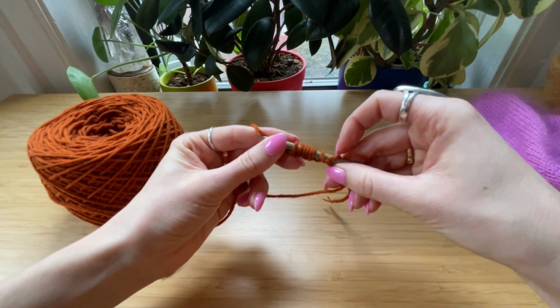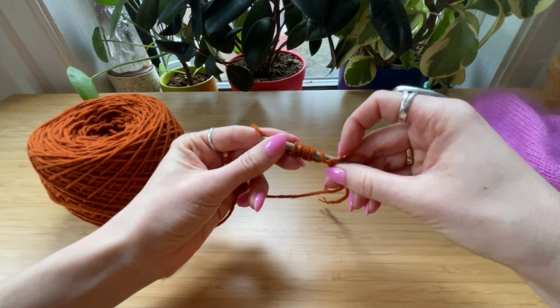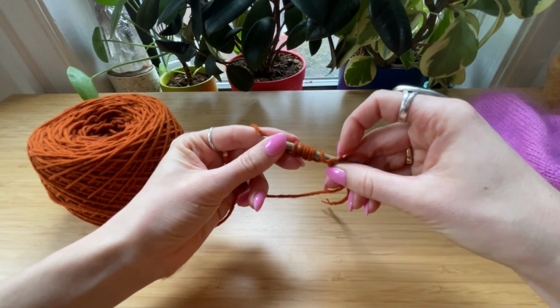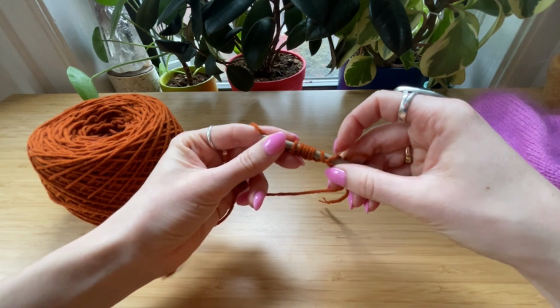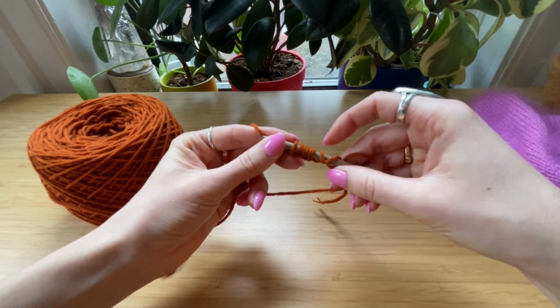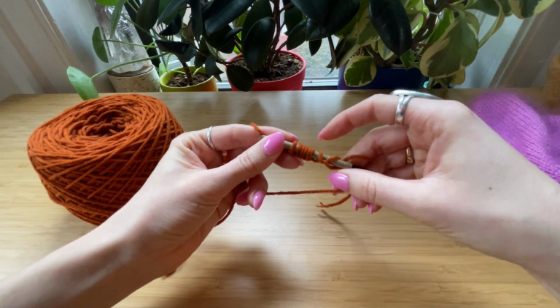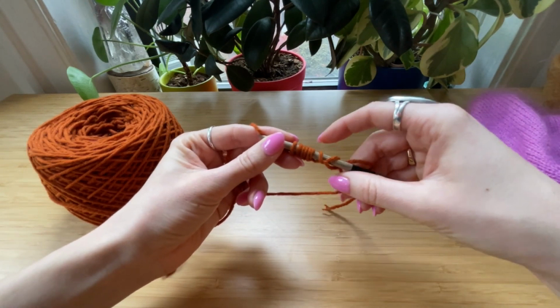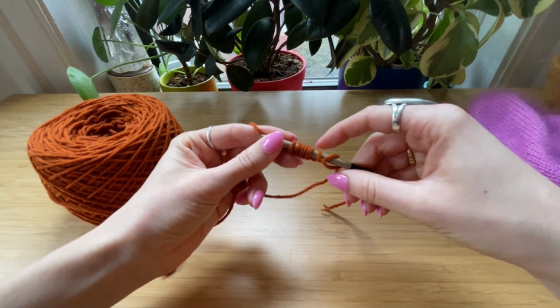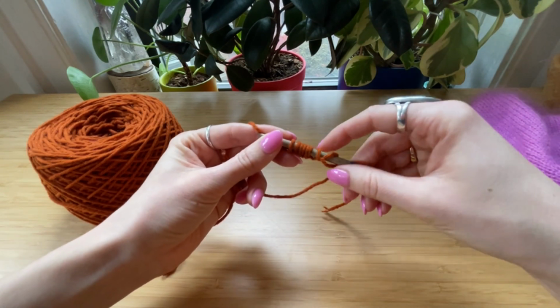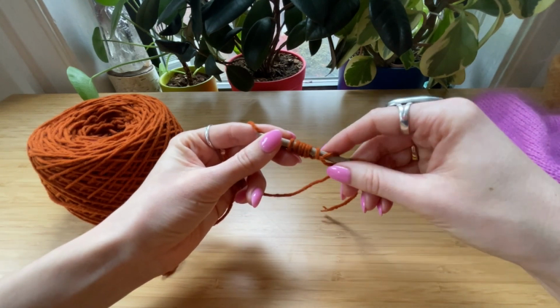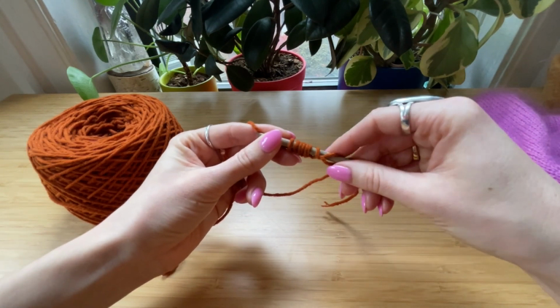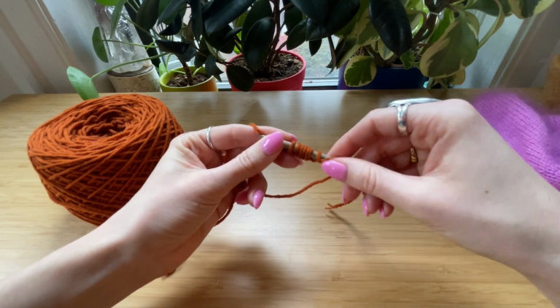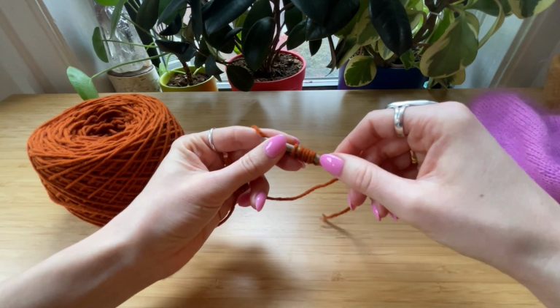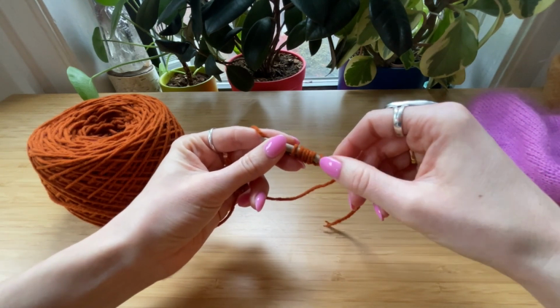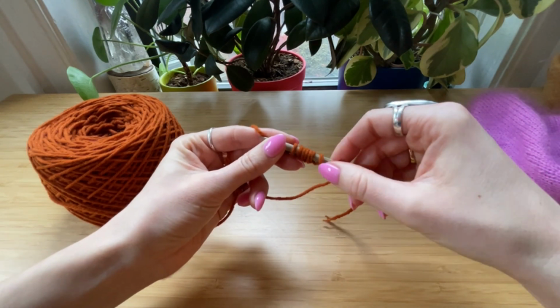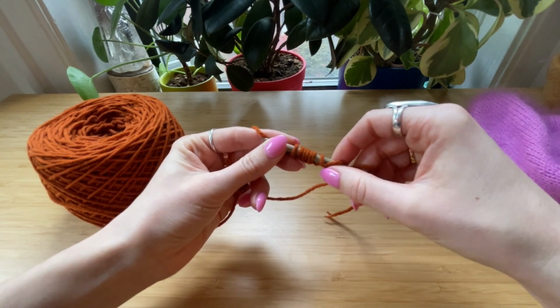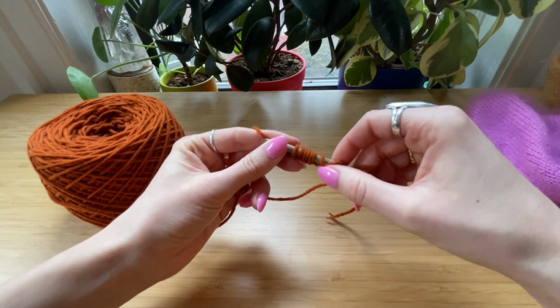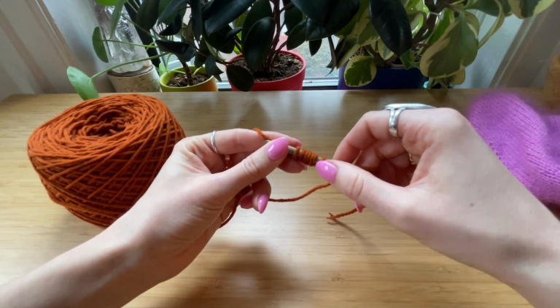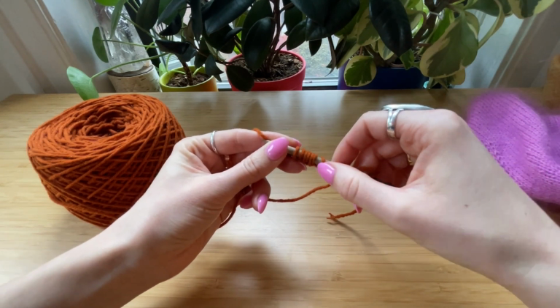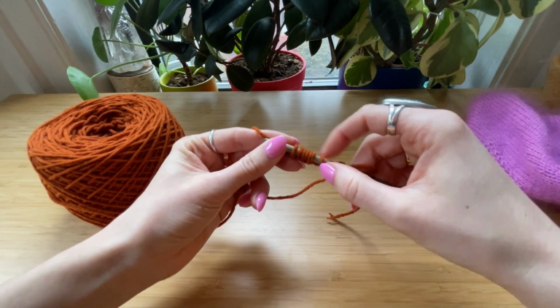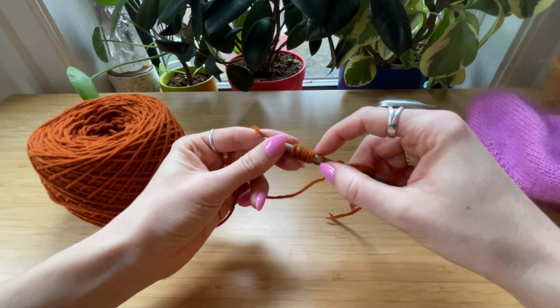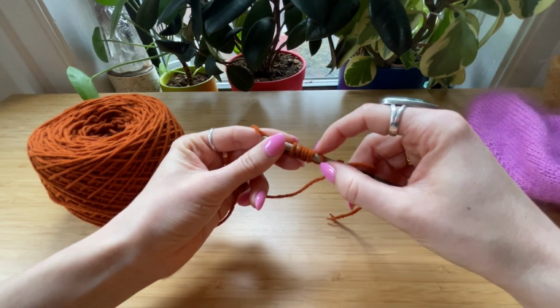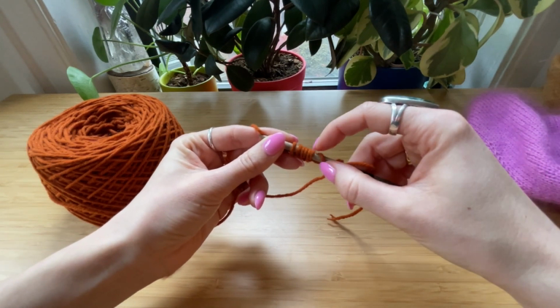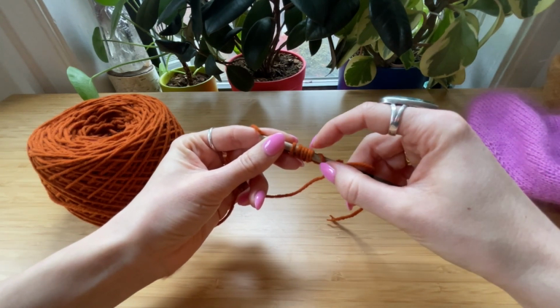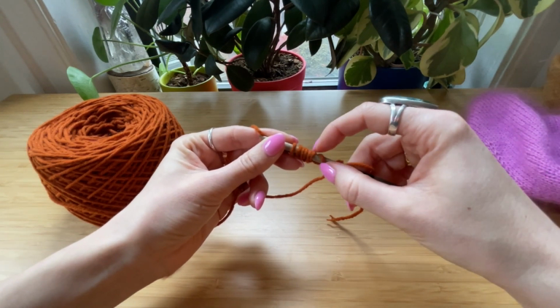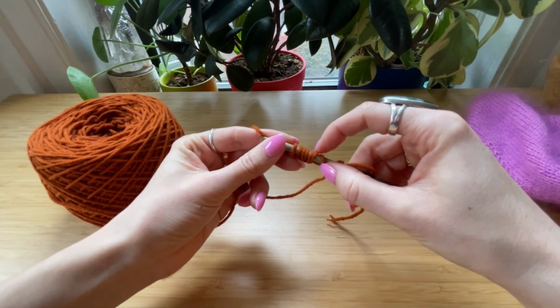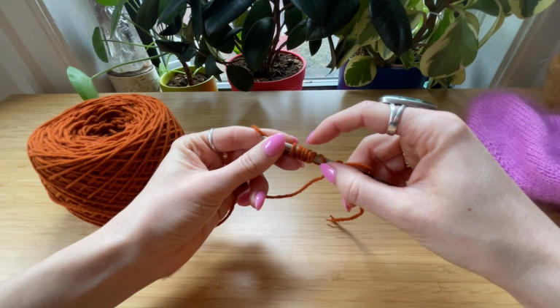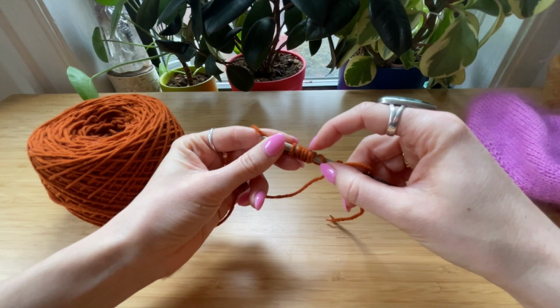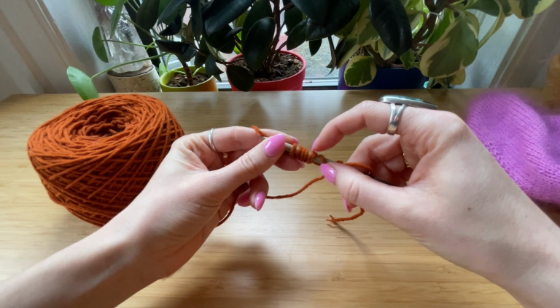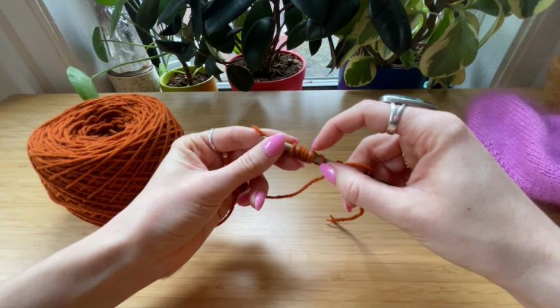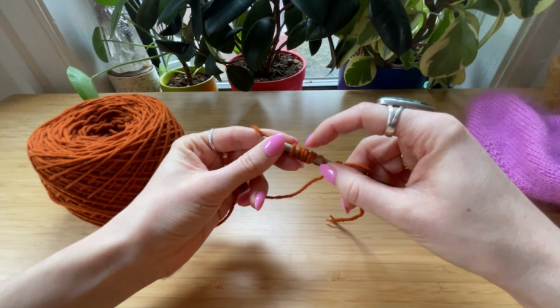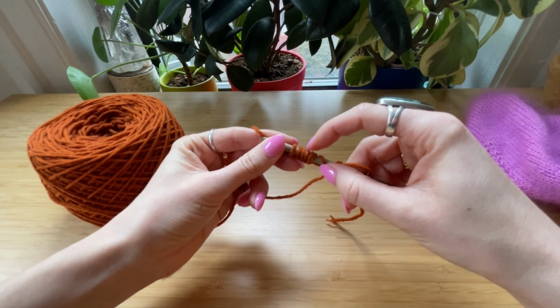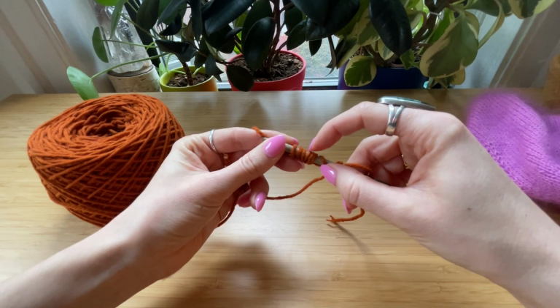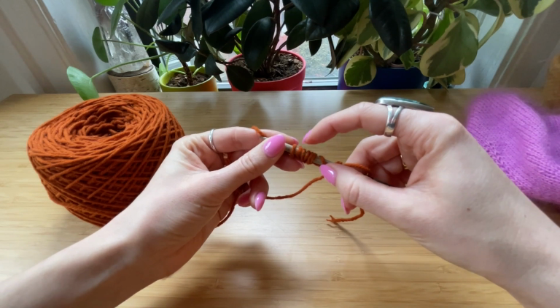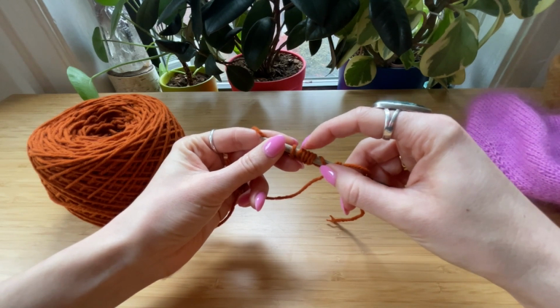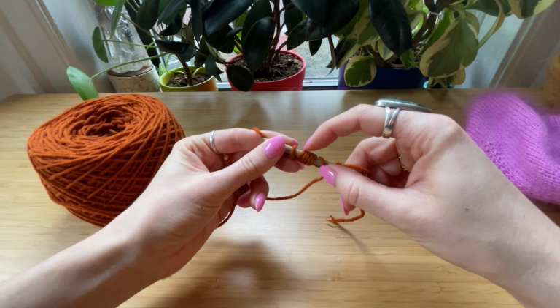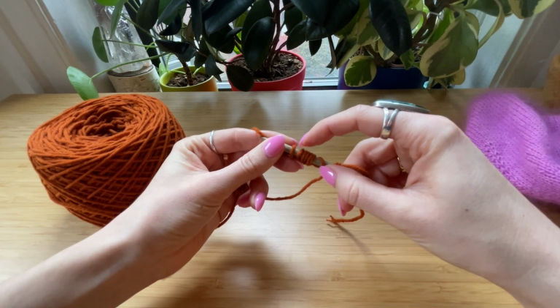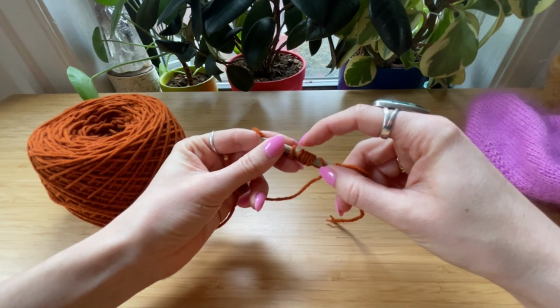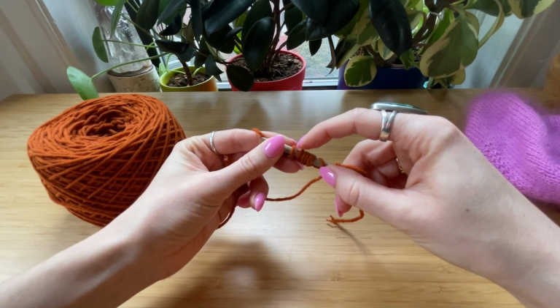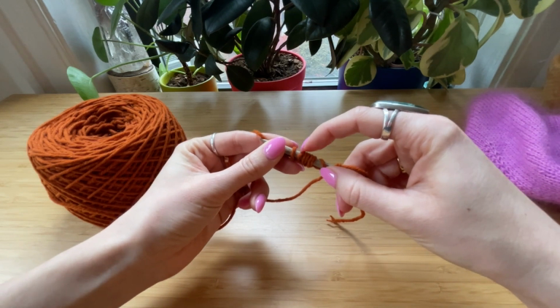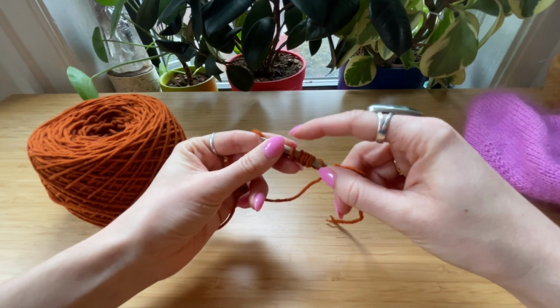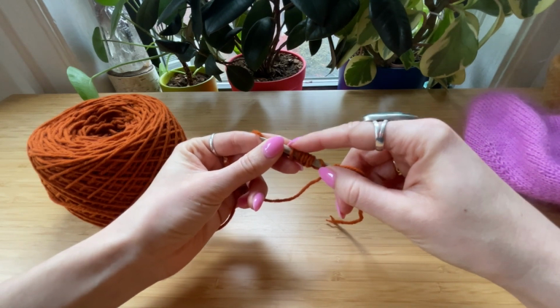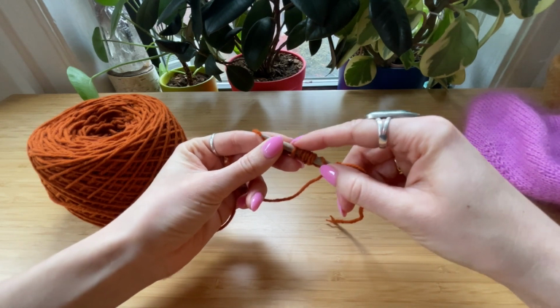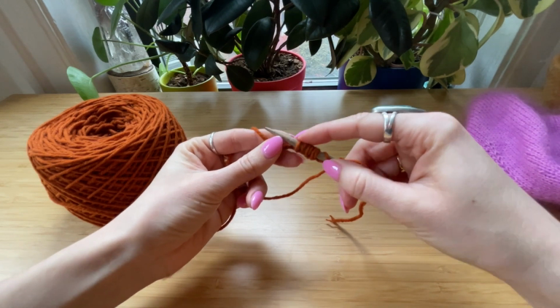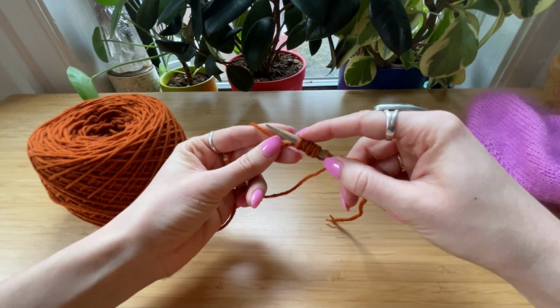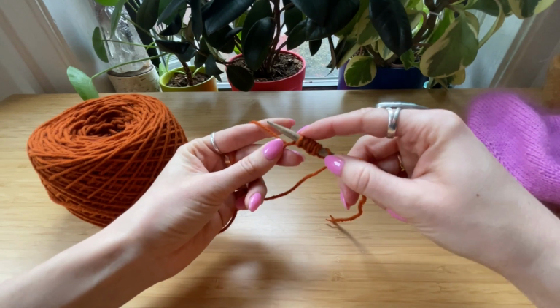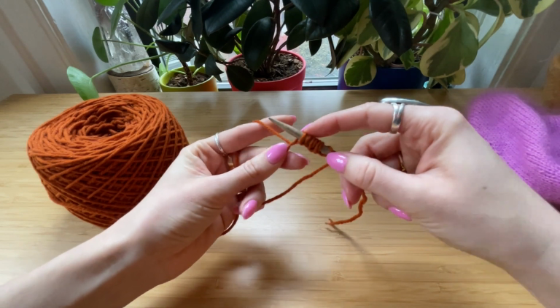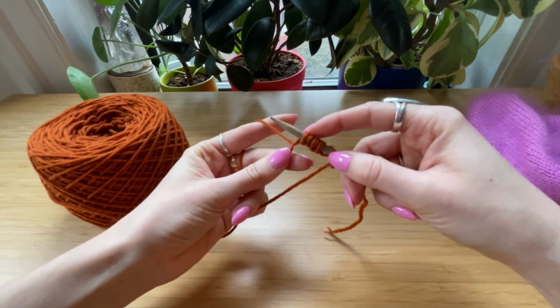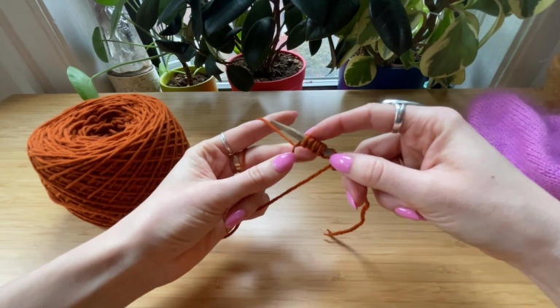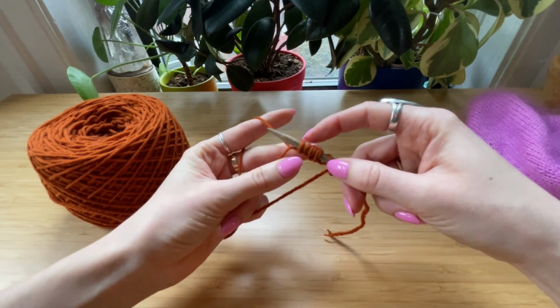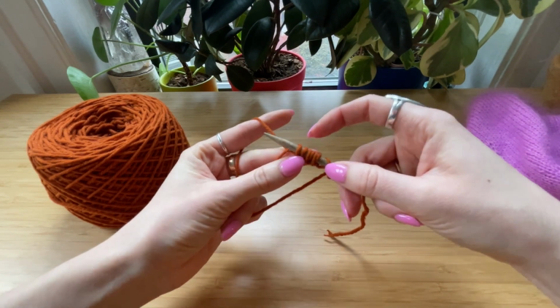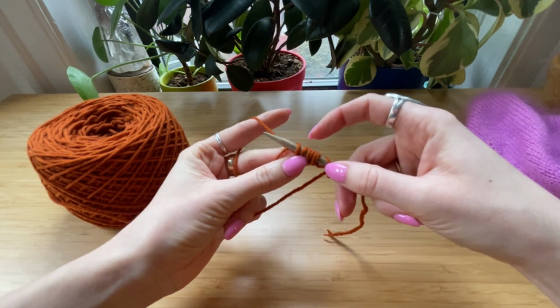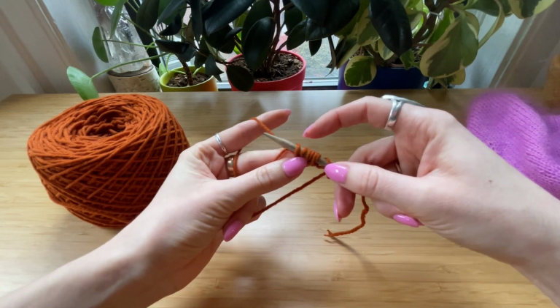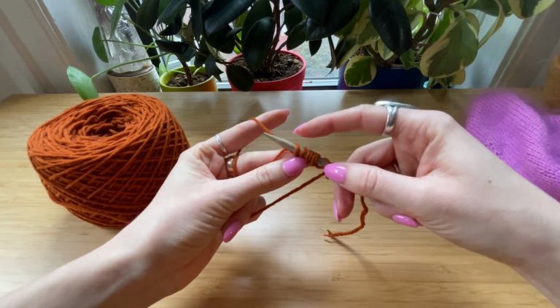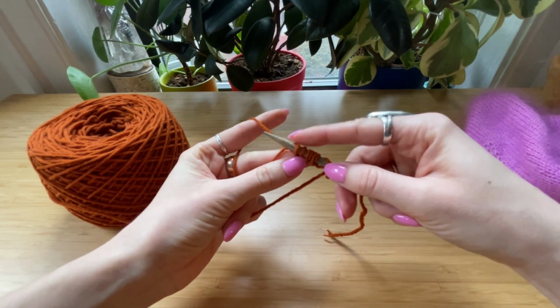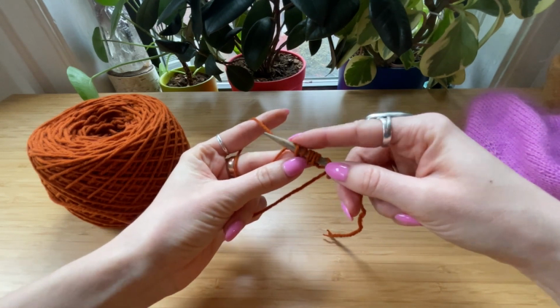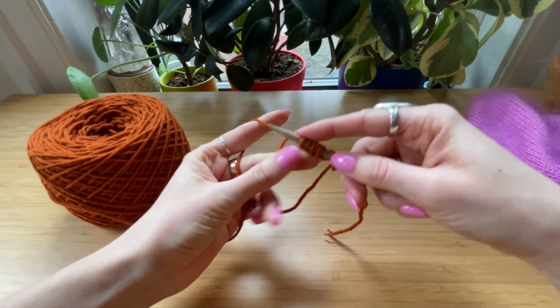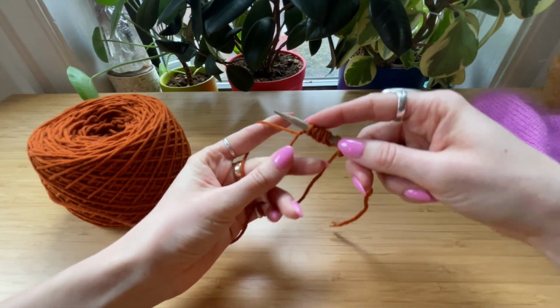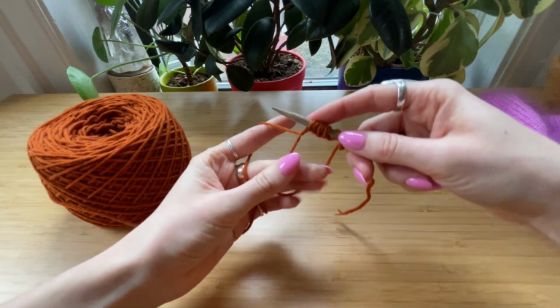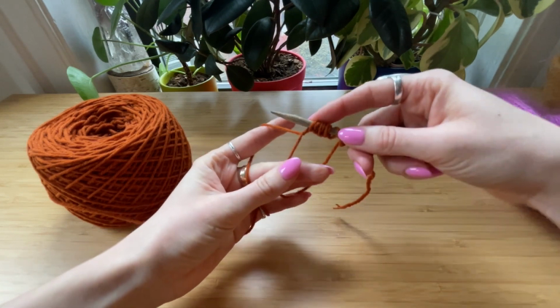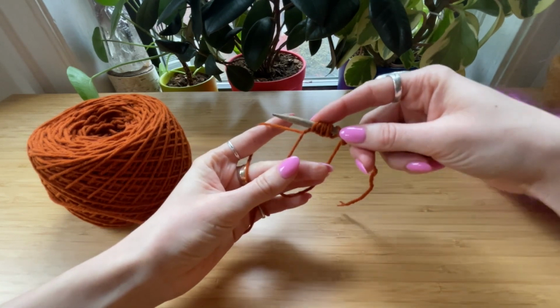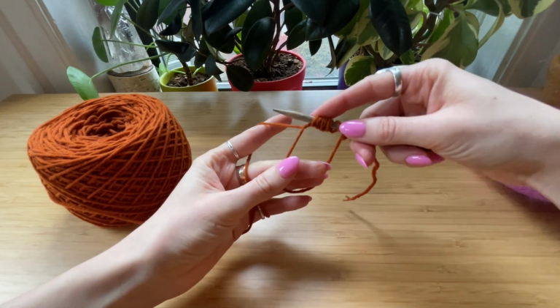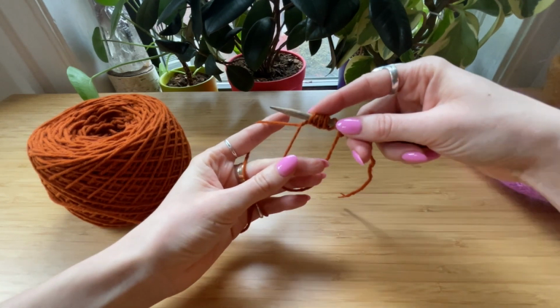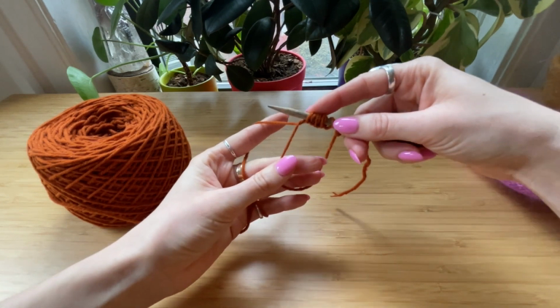That is one, two, three, four, five, six, seven, eight. Okay, that's your eight stitches.